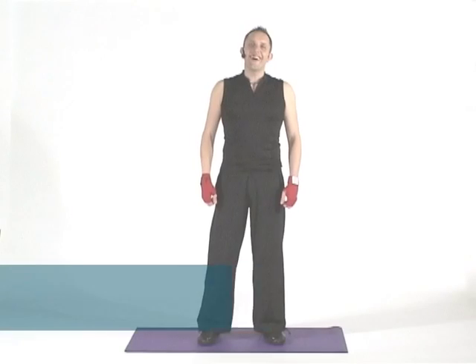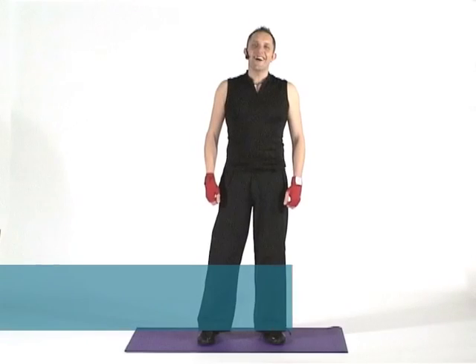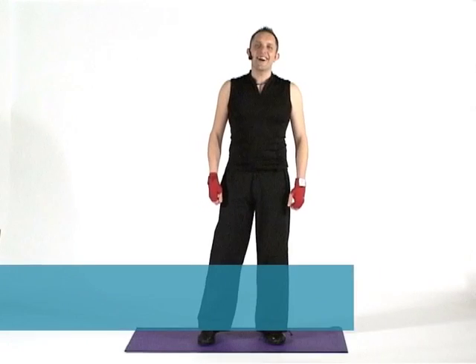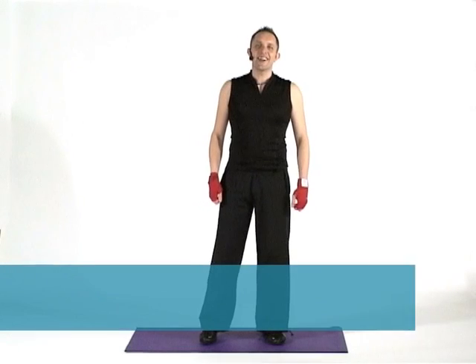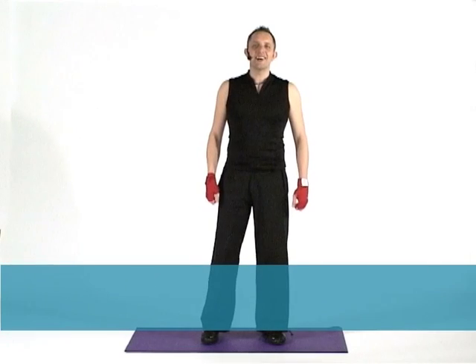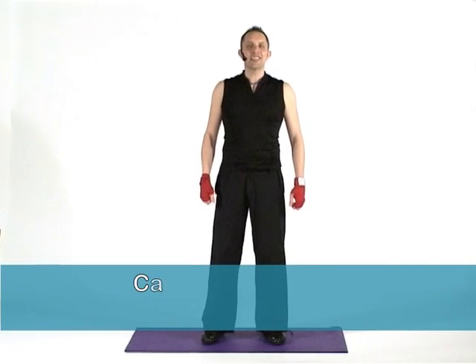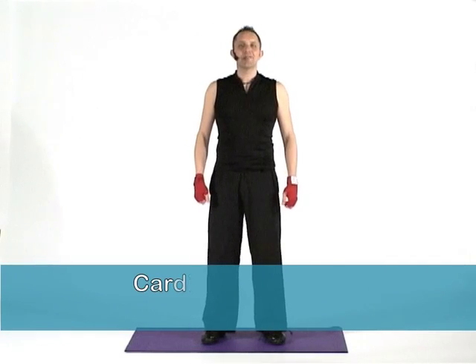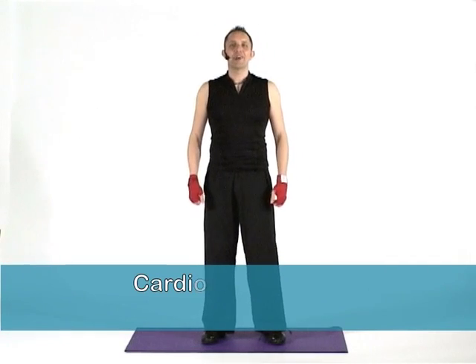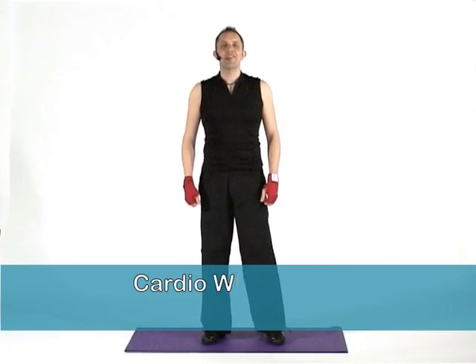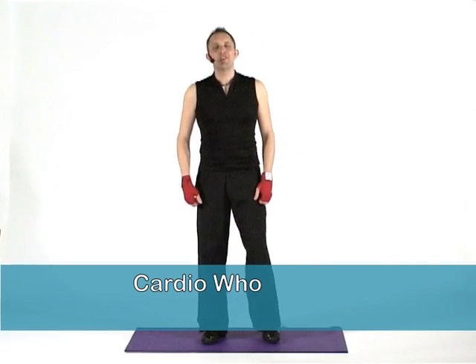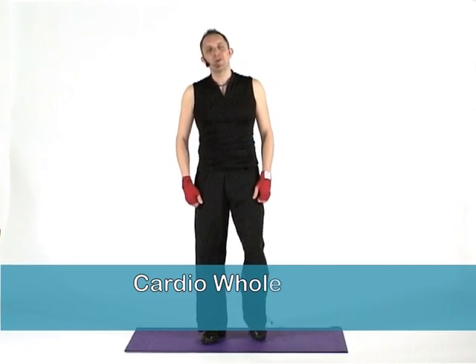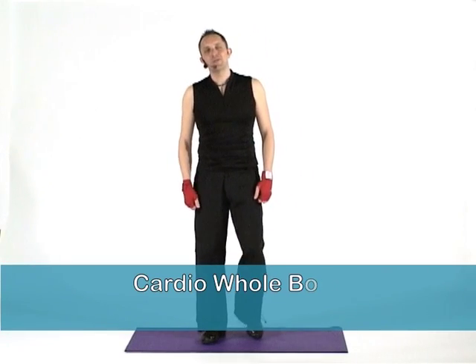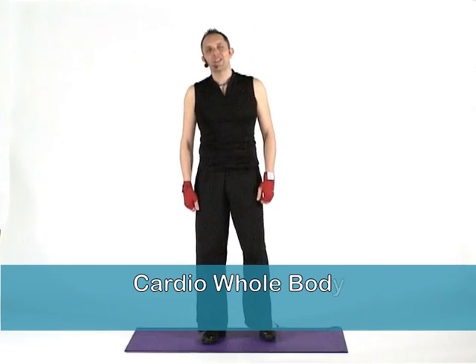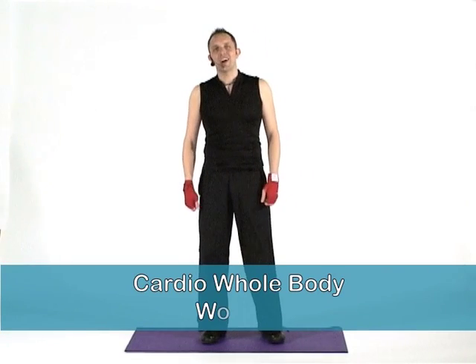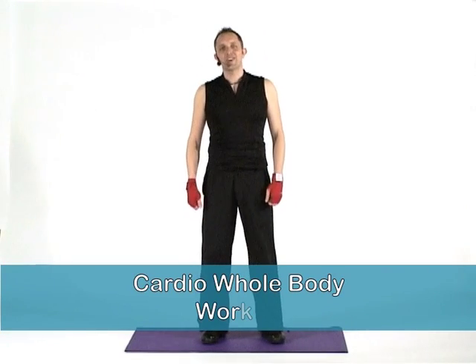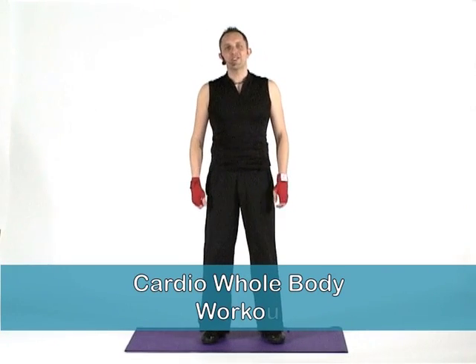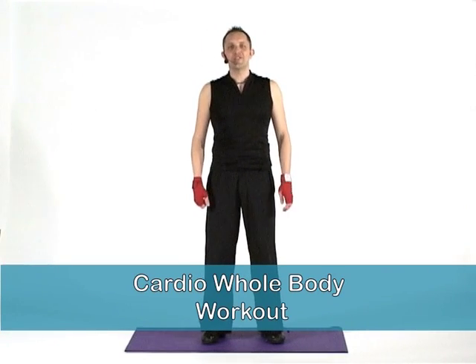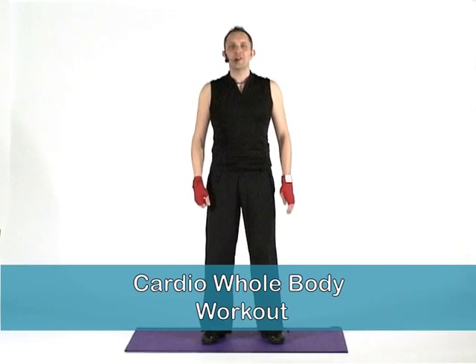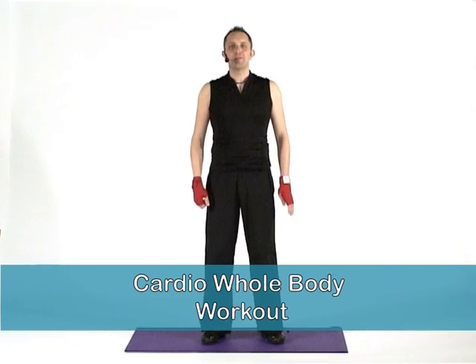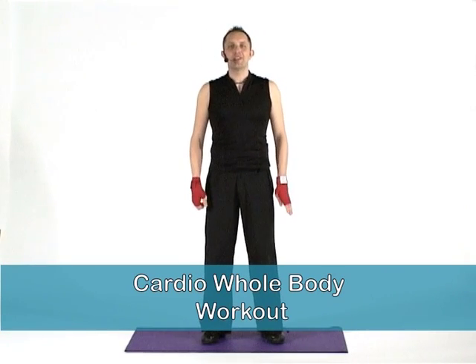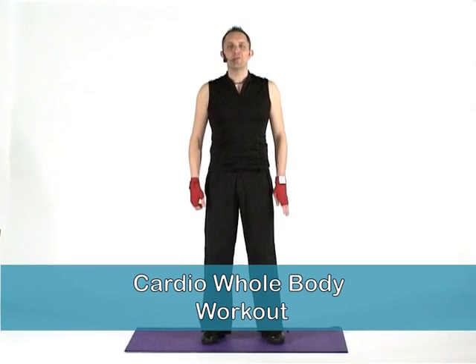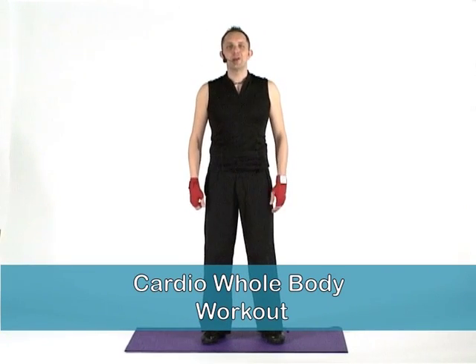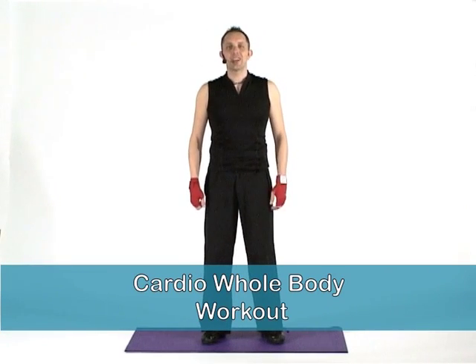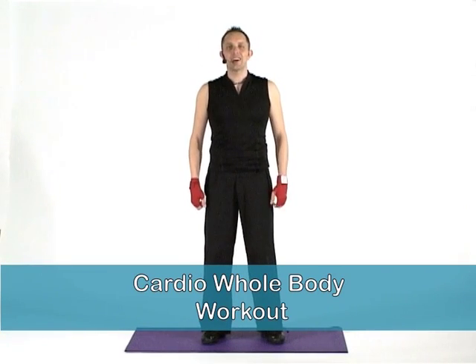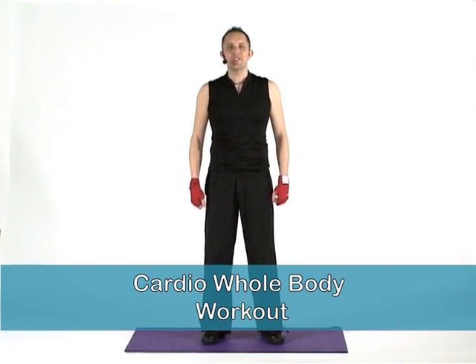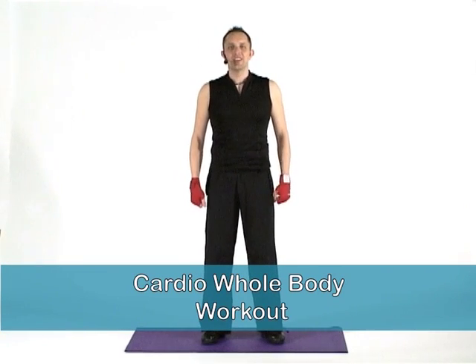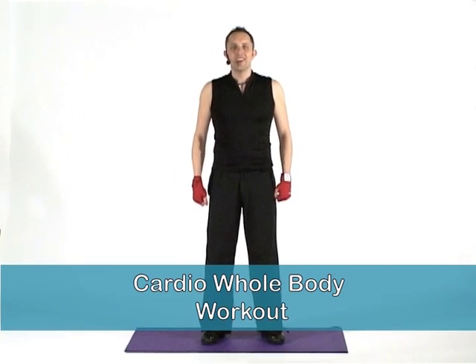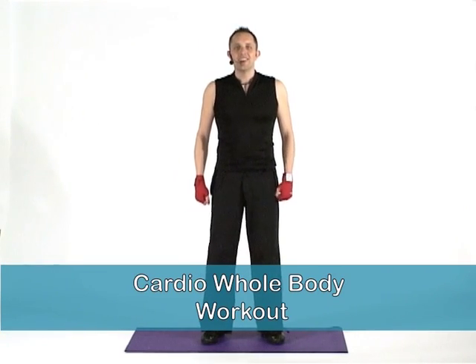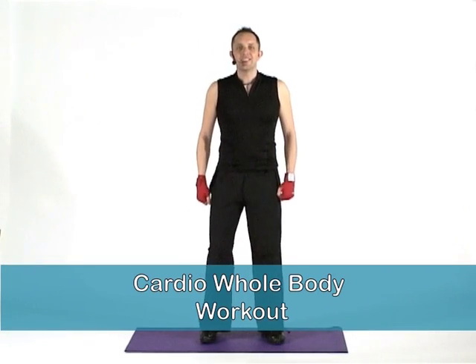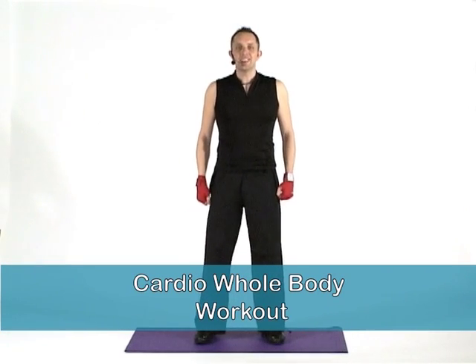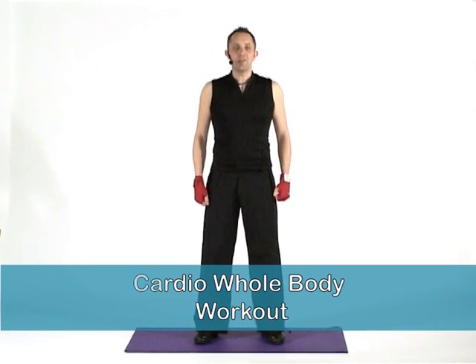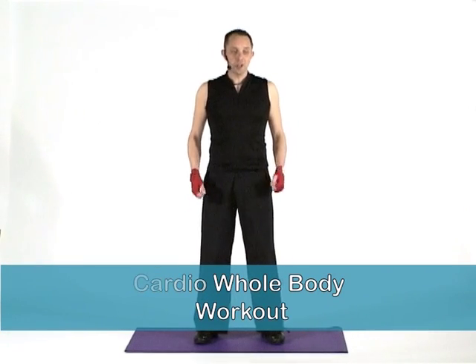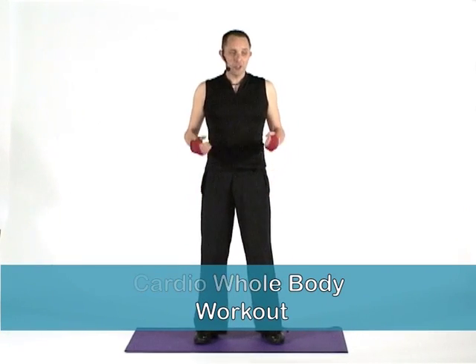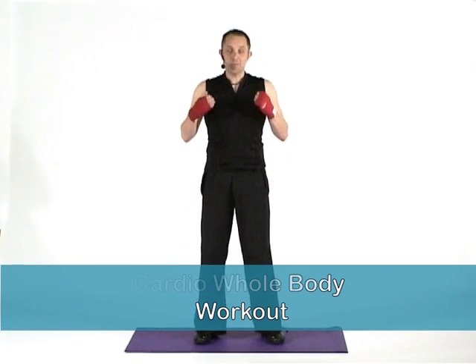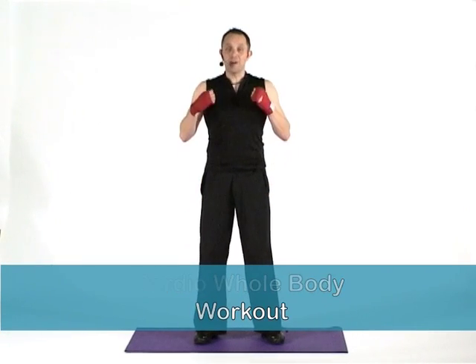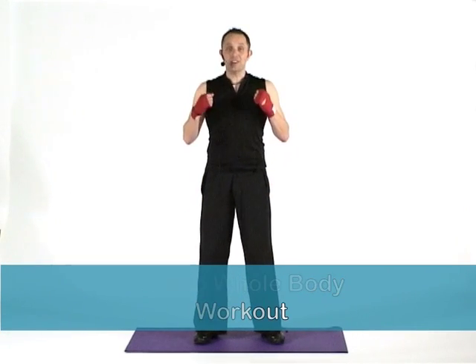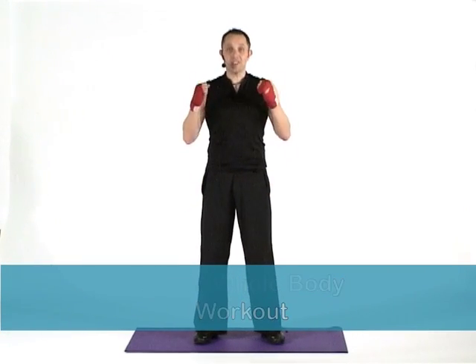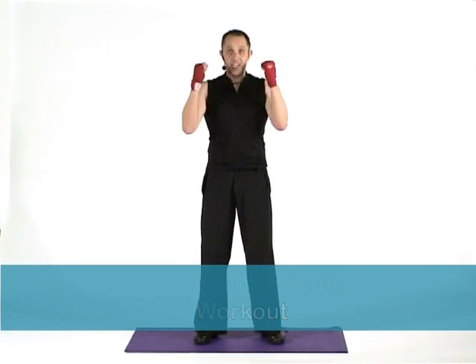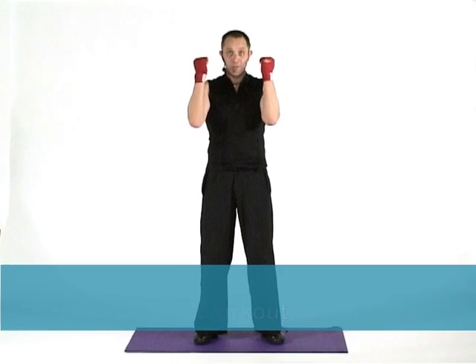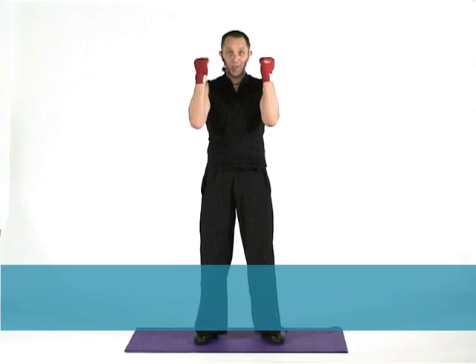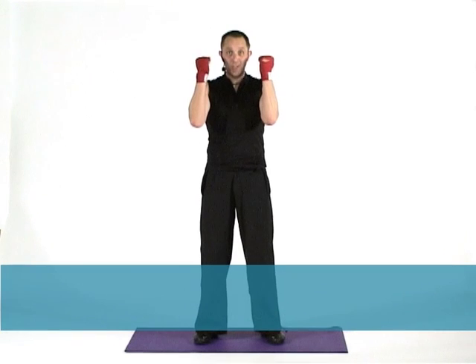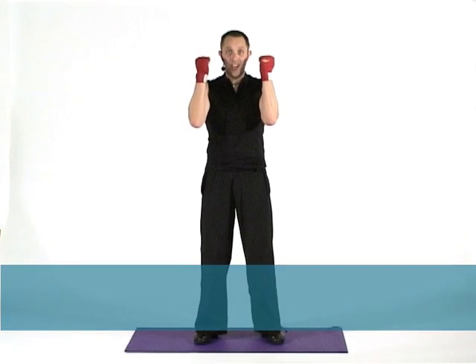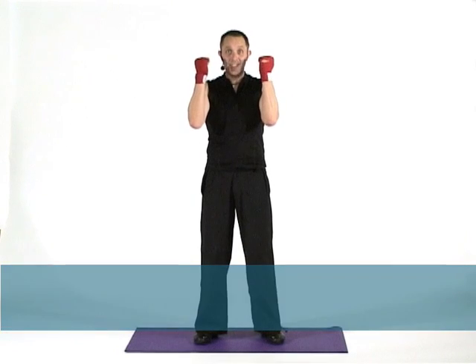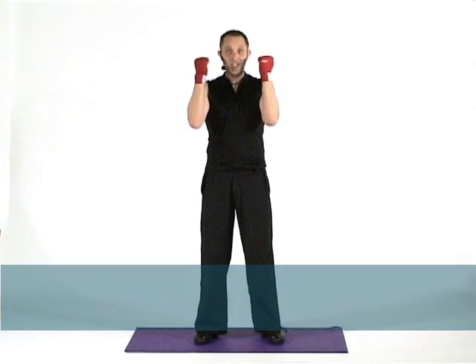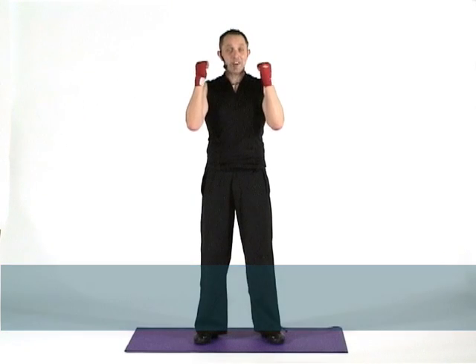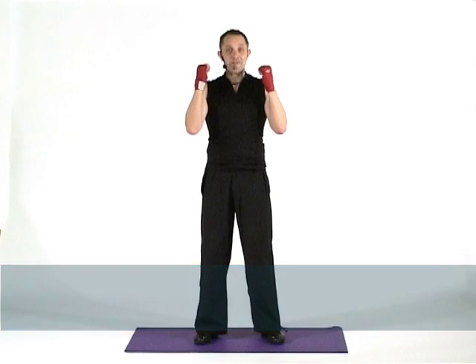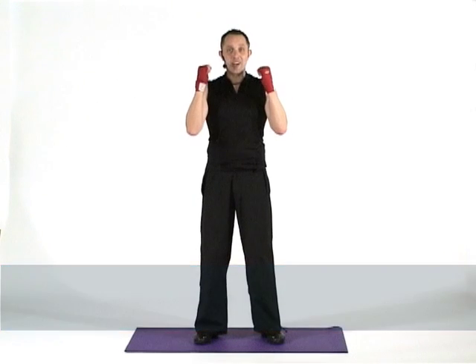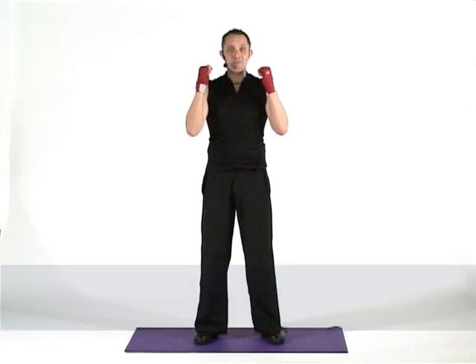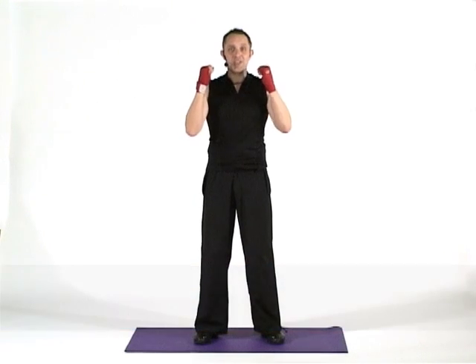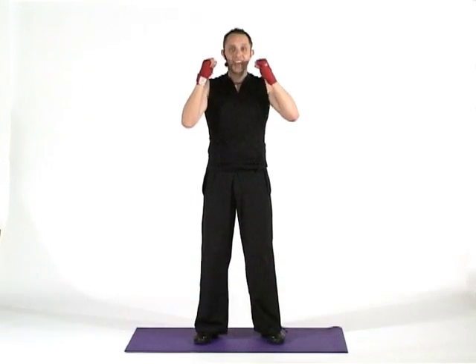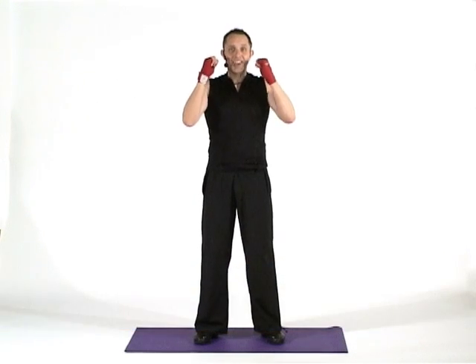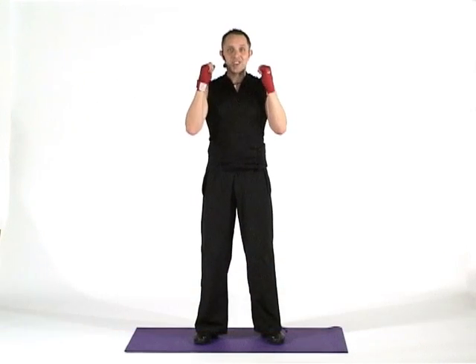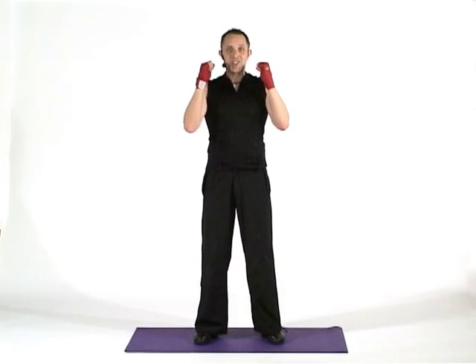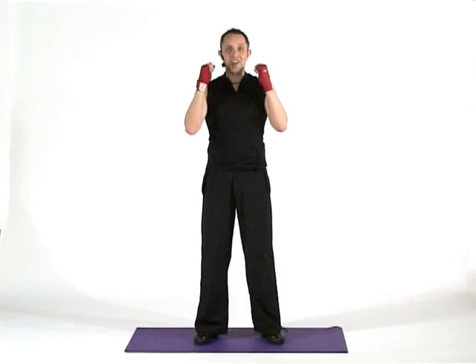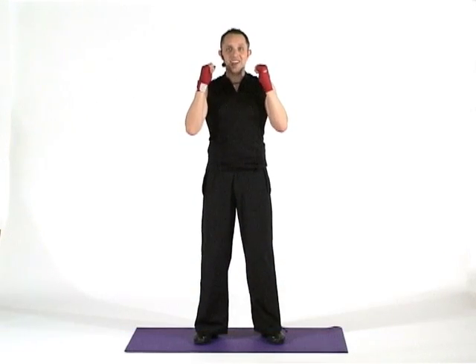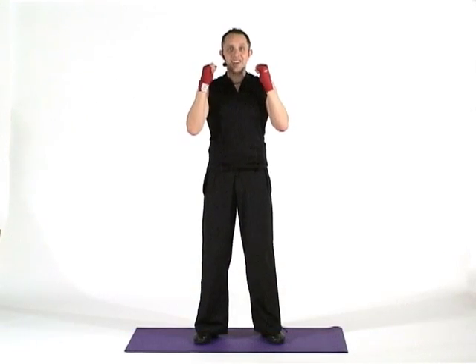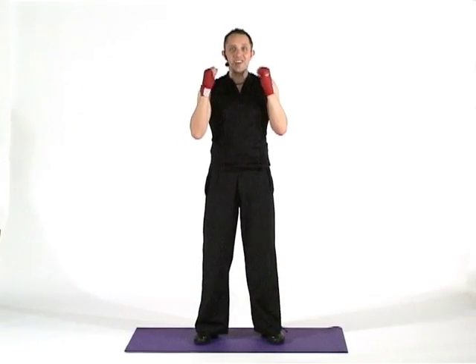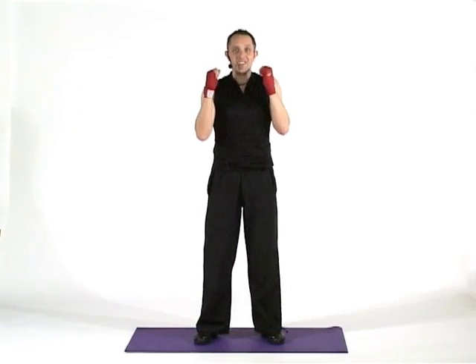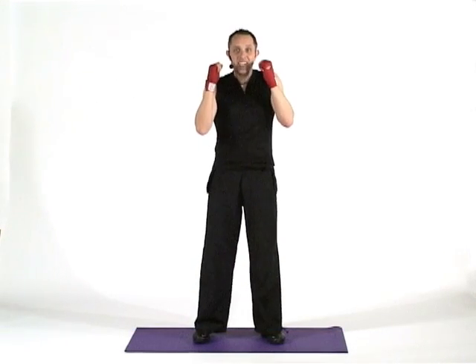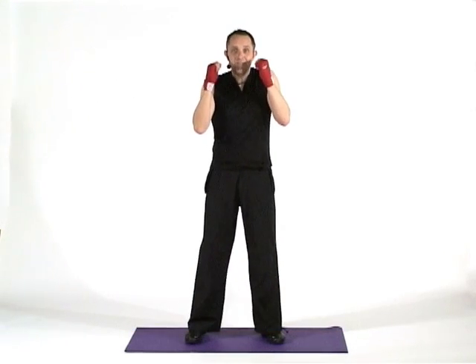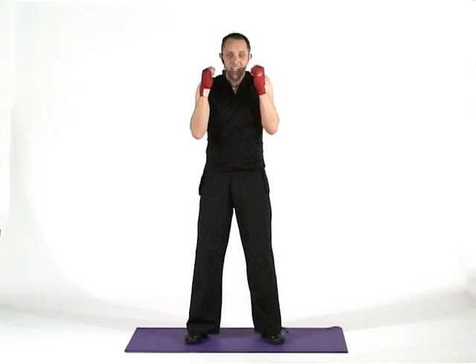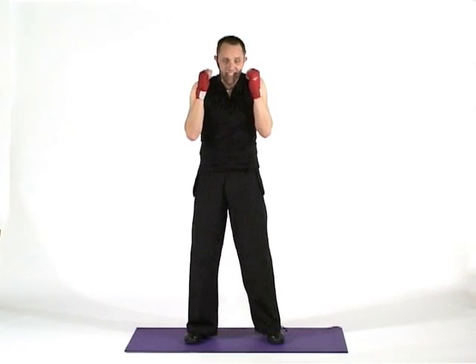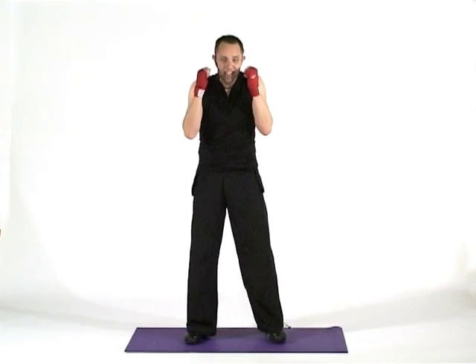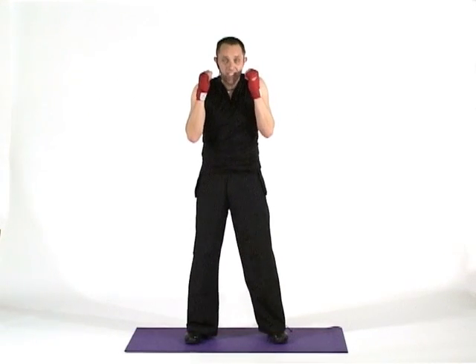Hi guys, I'm Gary. Welcome to your cardio fat burning workout. Today we're going to do some martial arts moves, hence the red wraps. So if you're ready to go team, nice and easy.